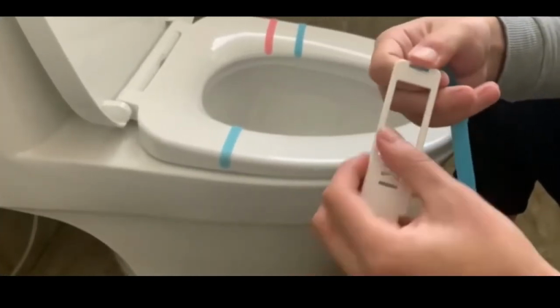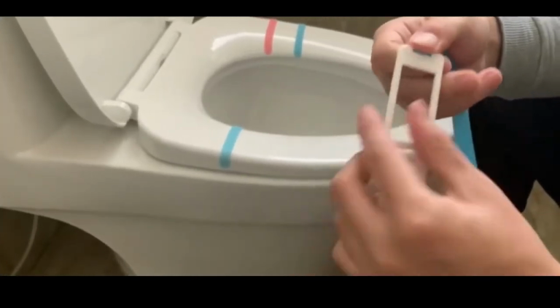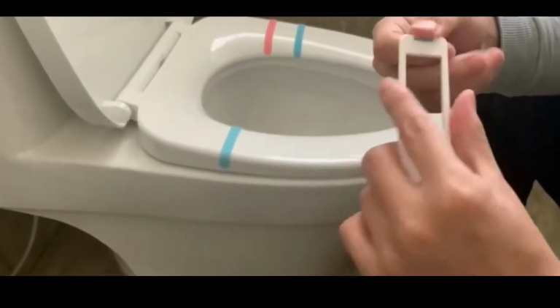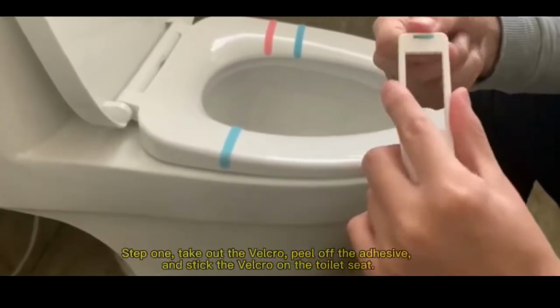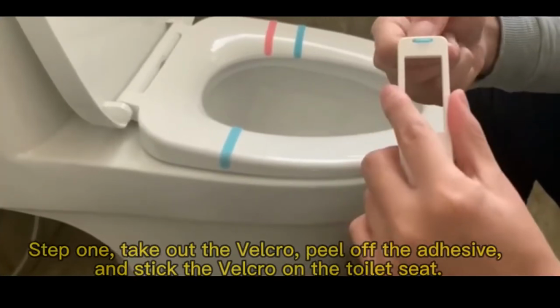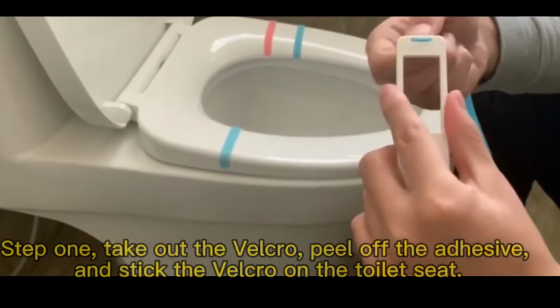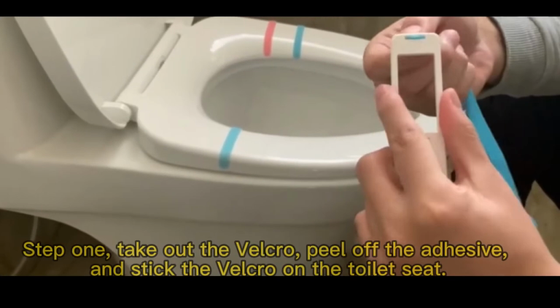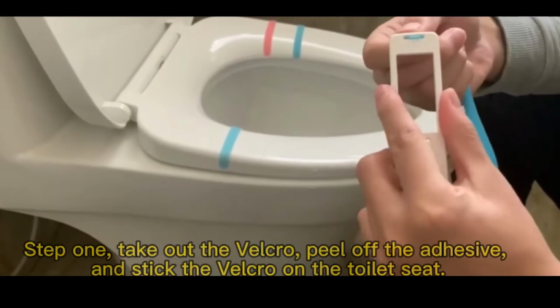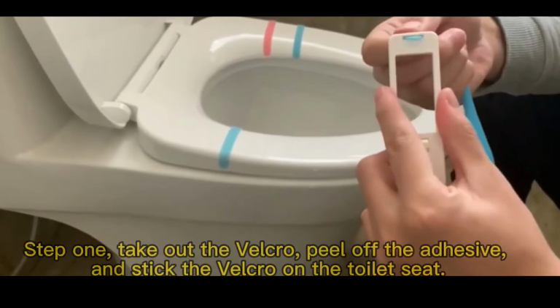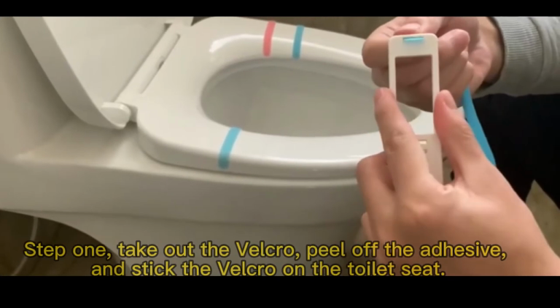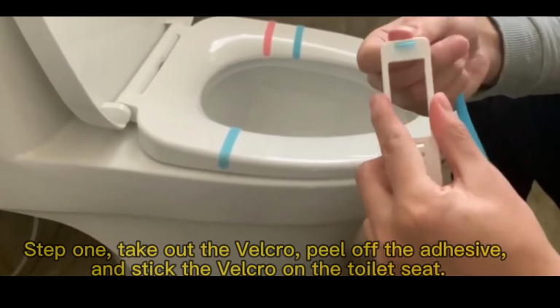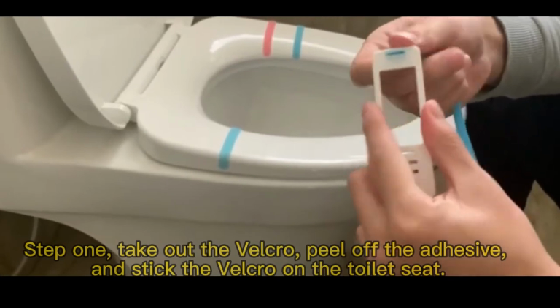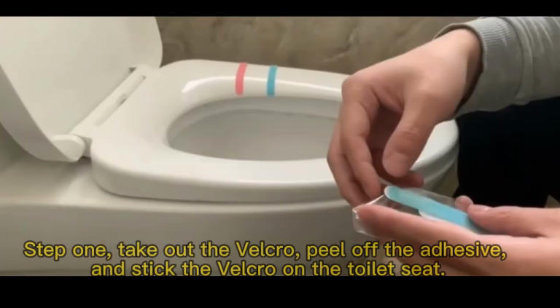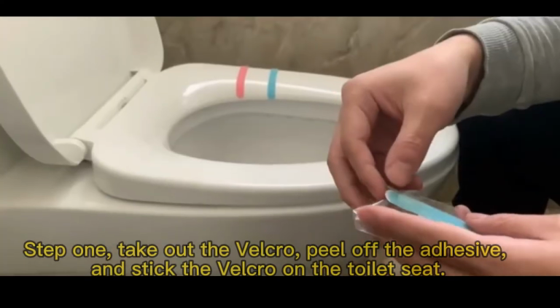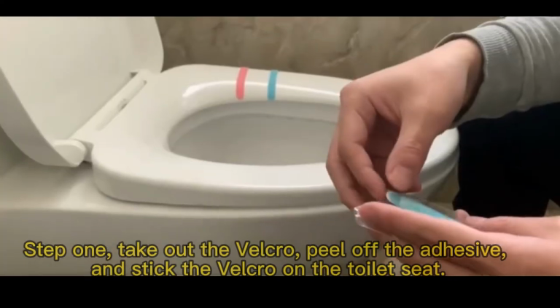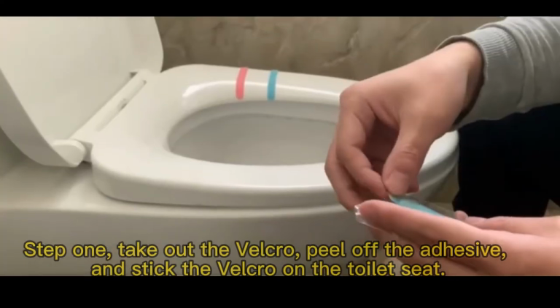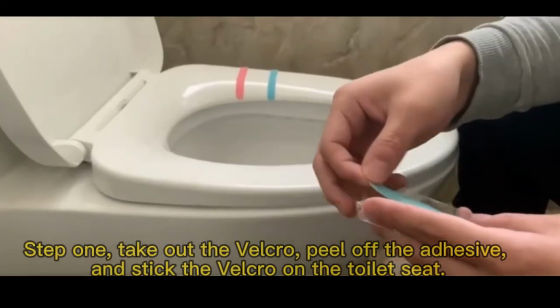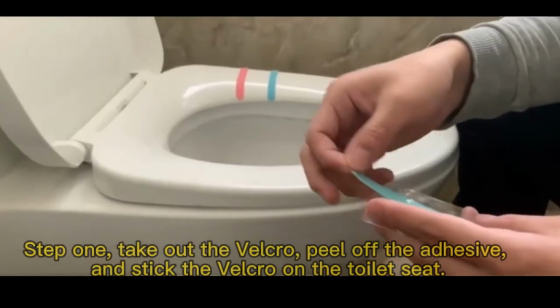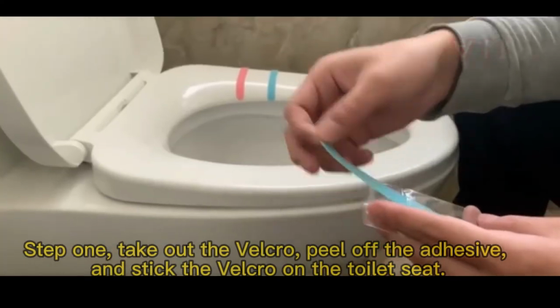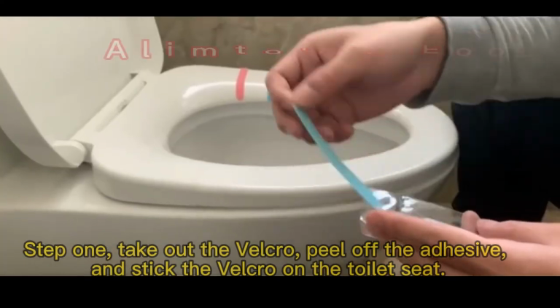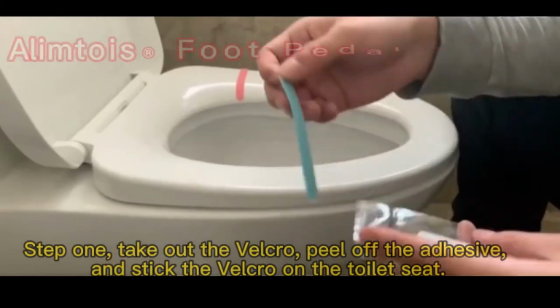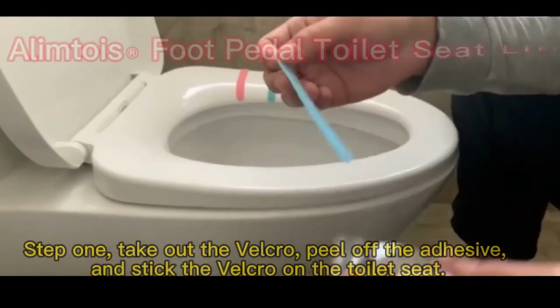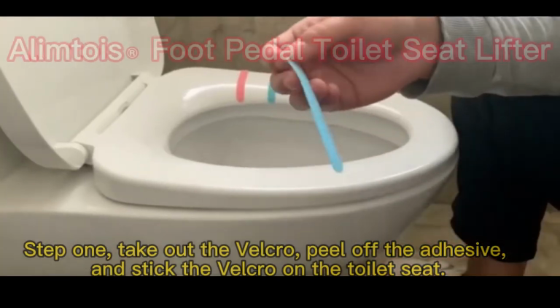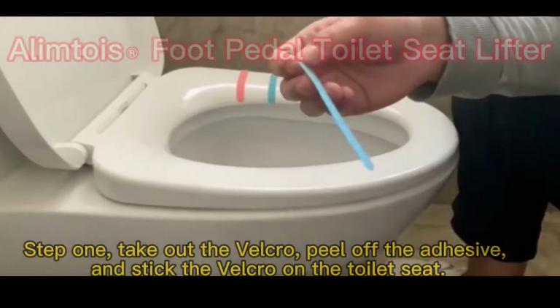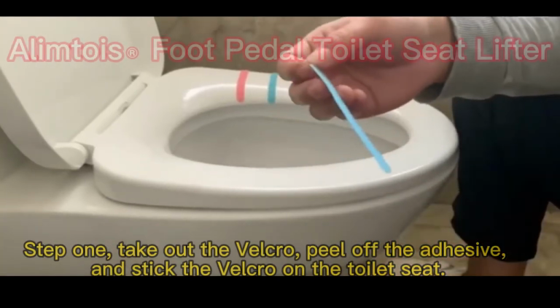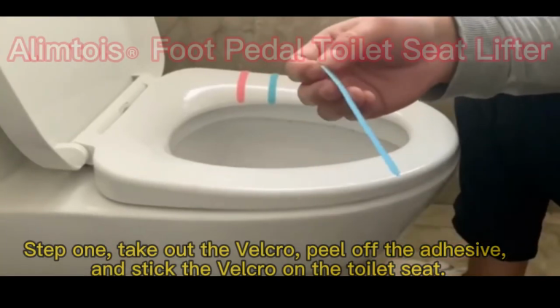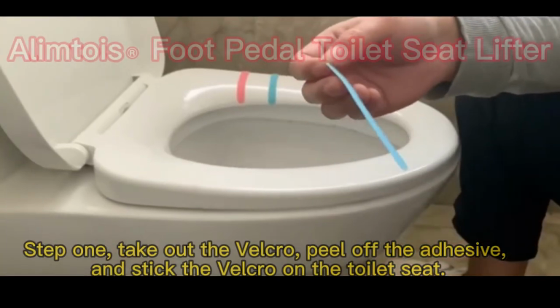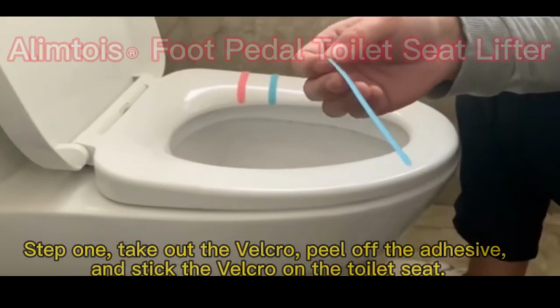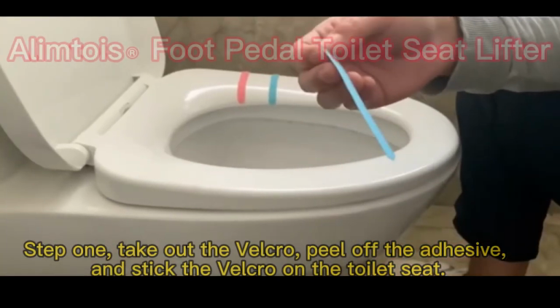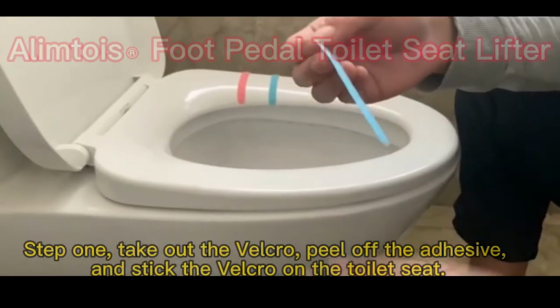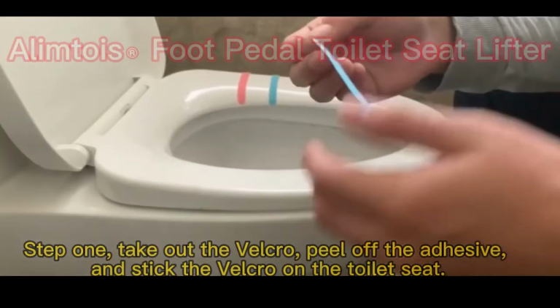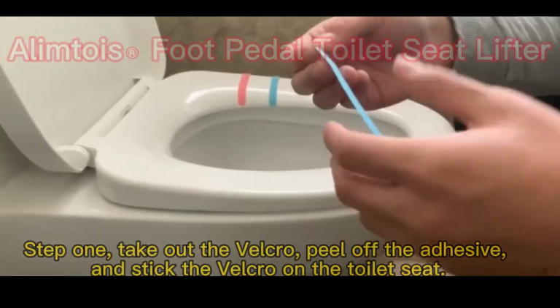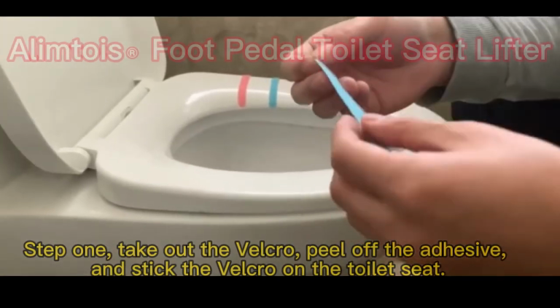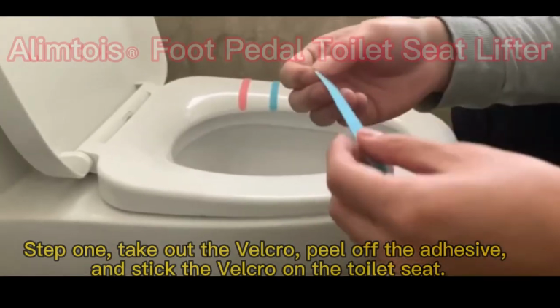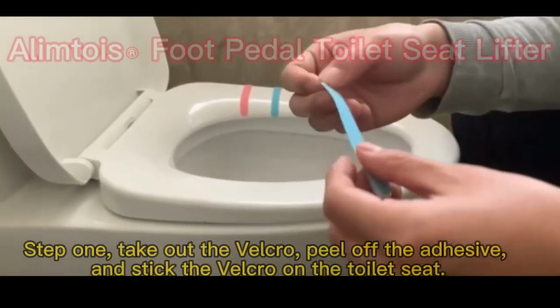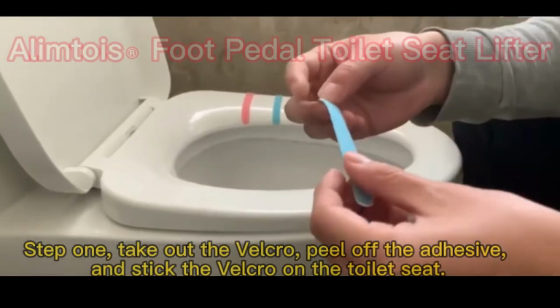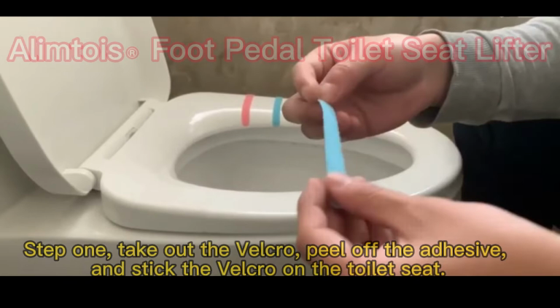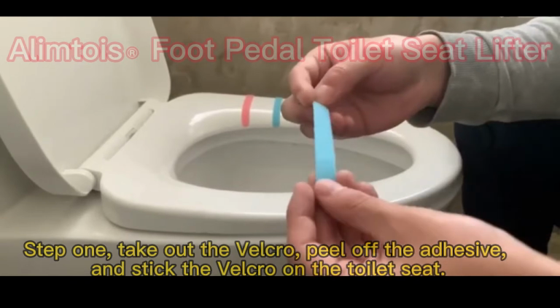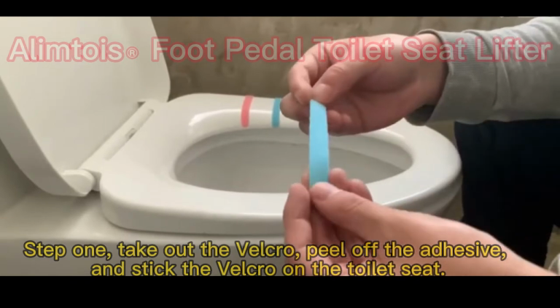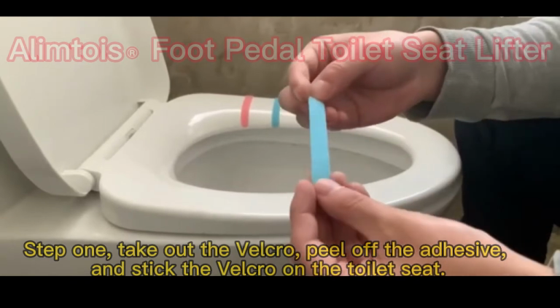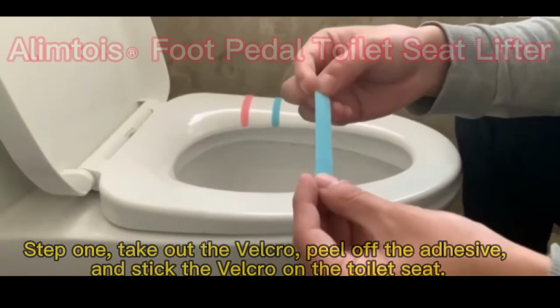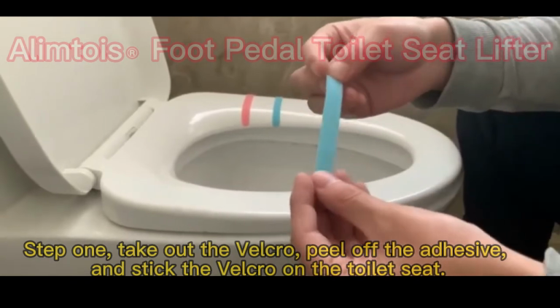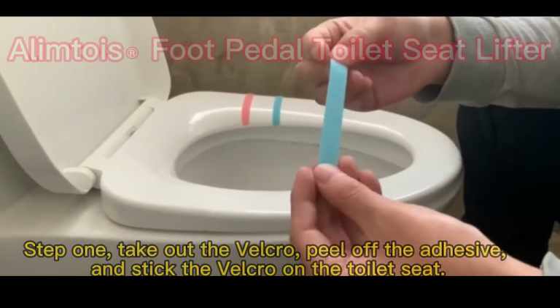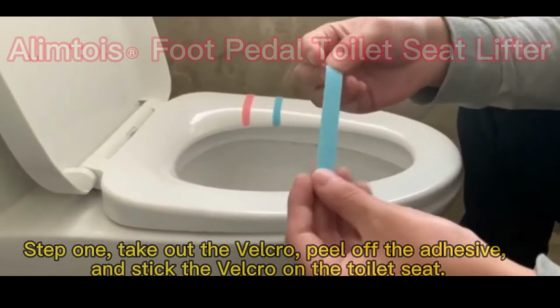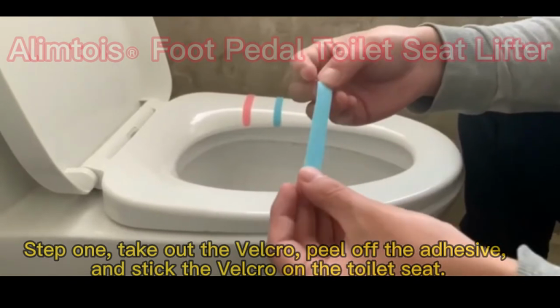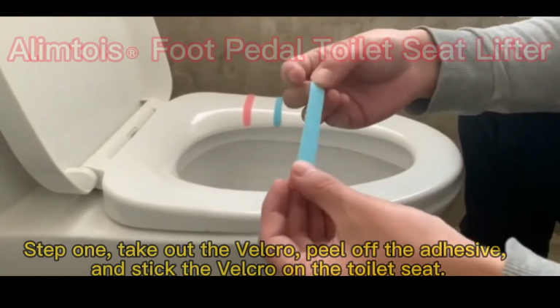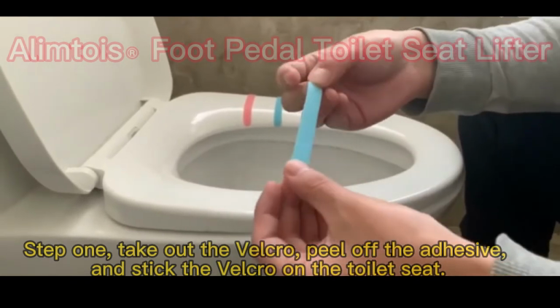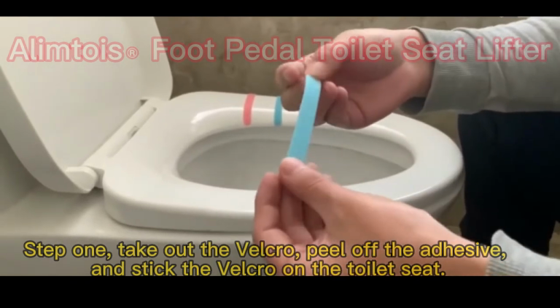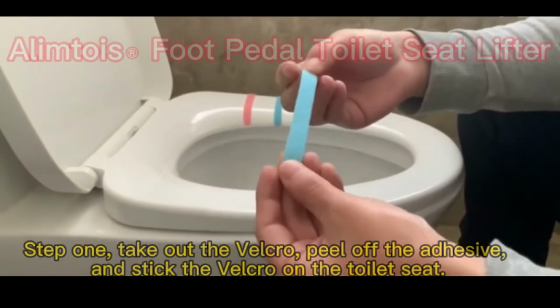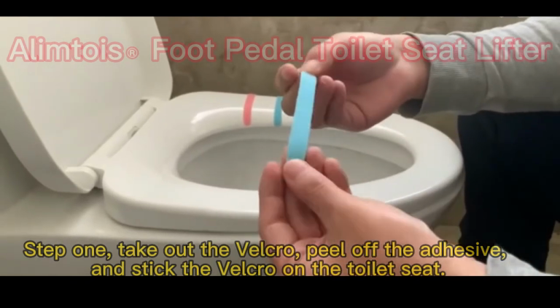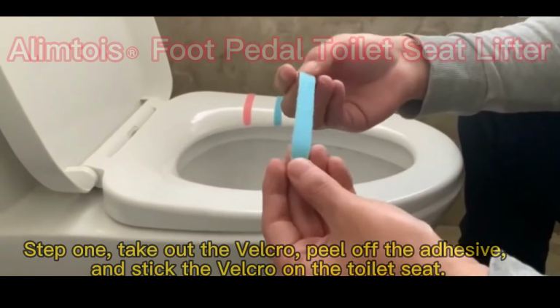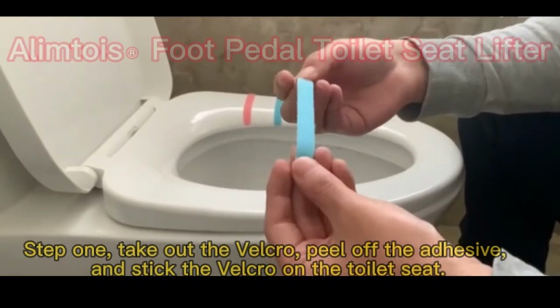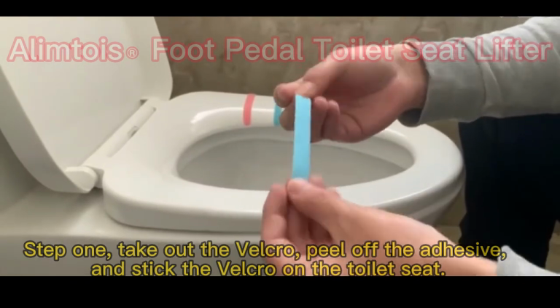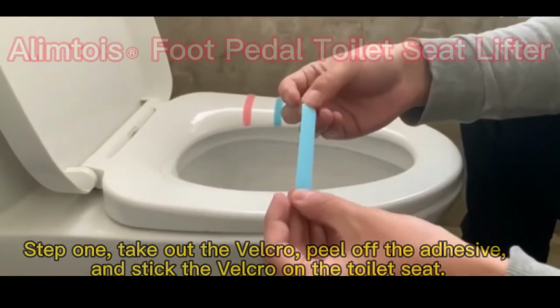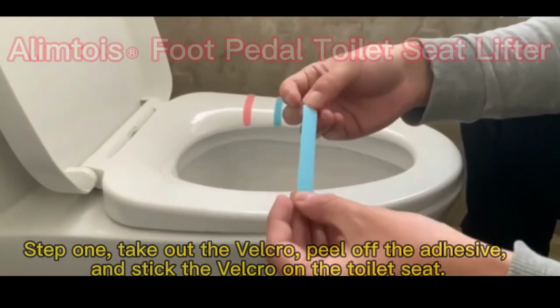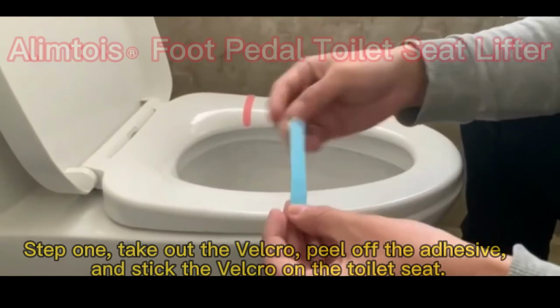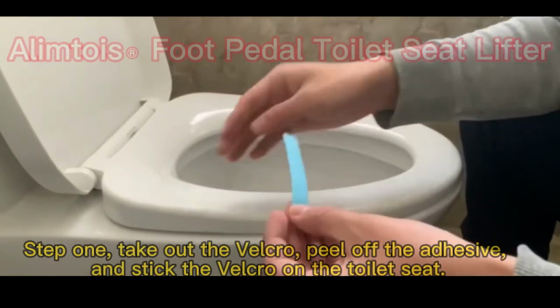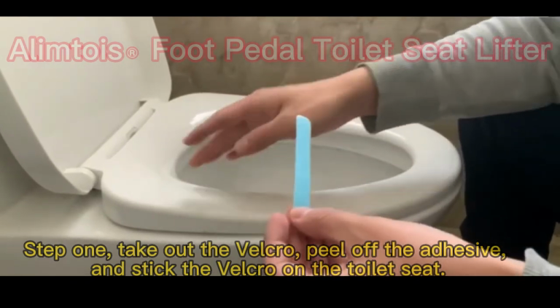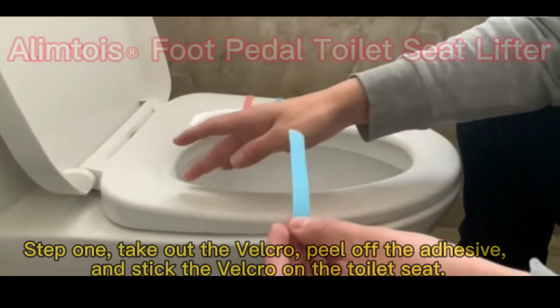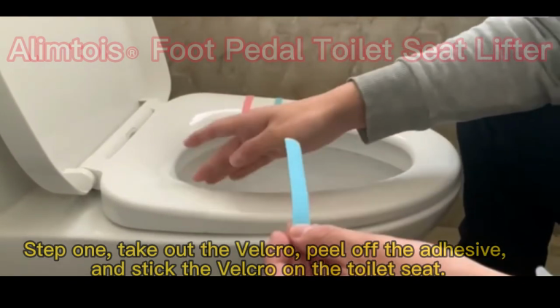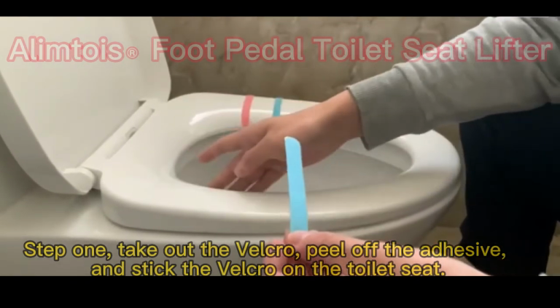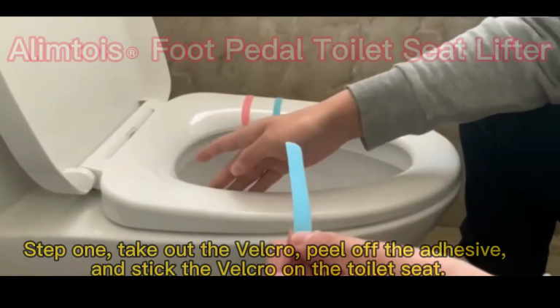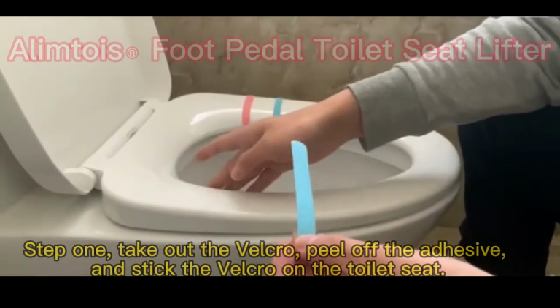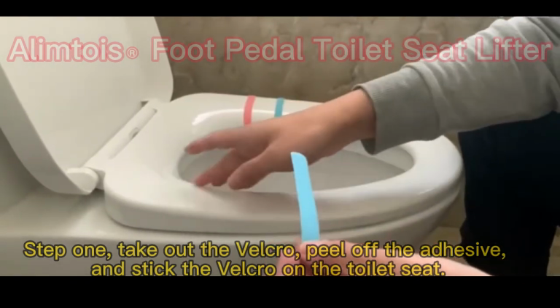Step 1: Take out the Velcro, peel off the adhesive, and stick the Velcro on the toilet seat.